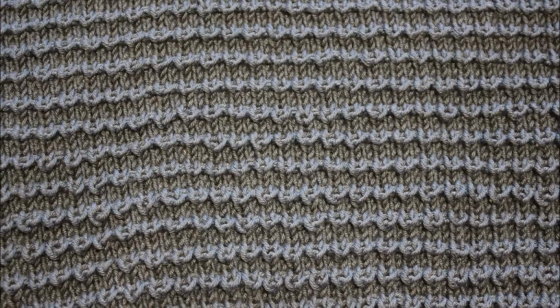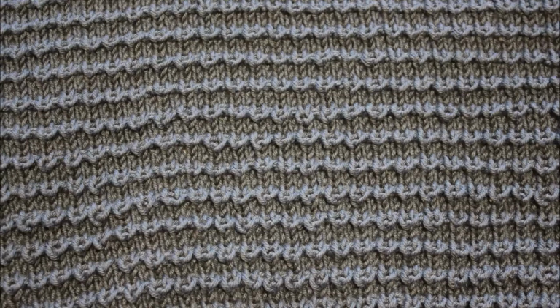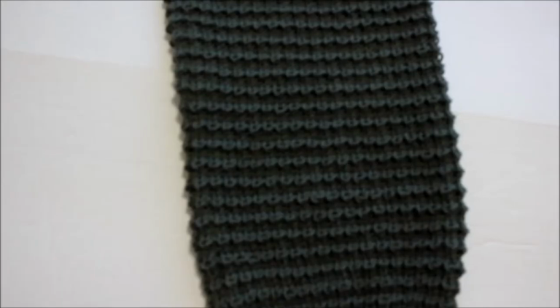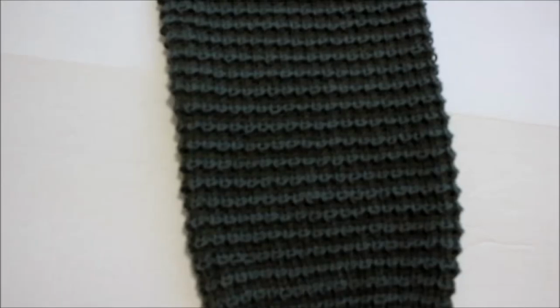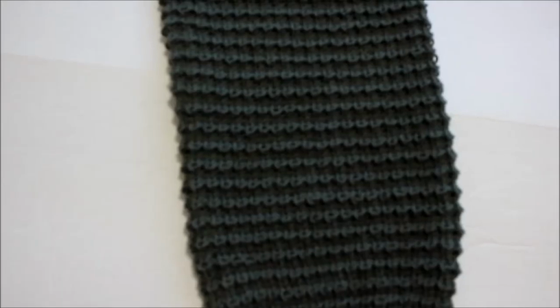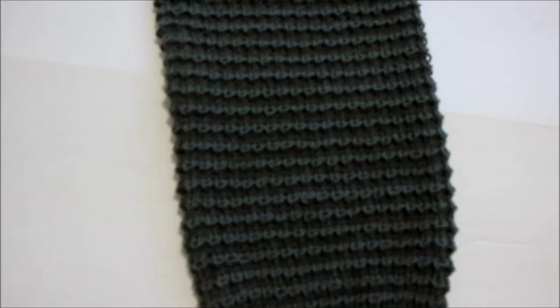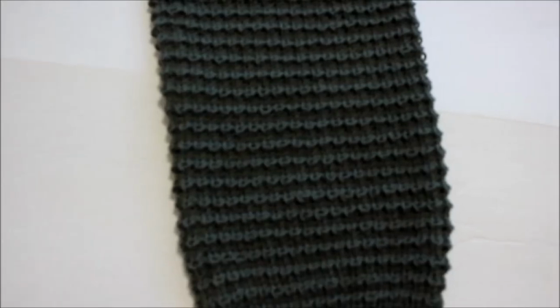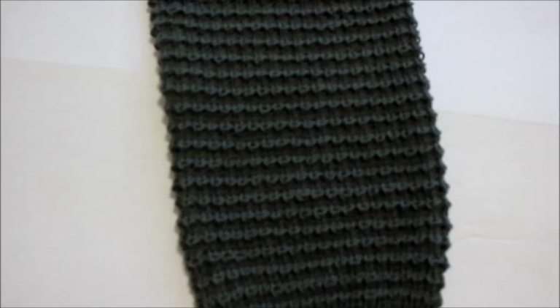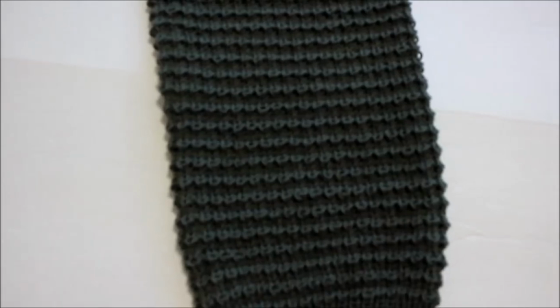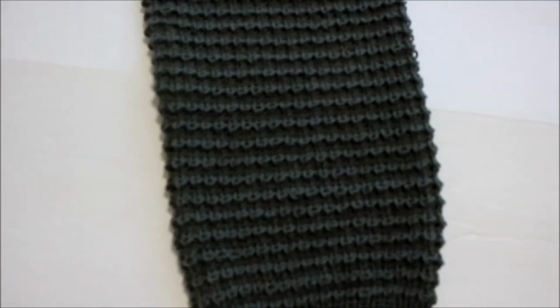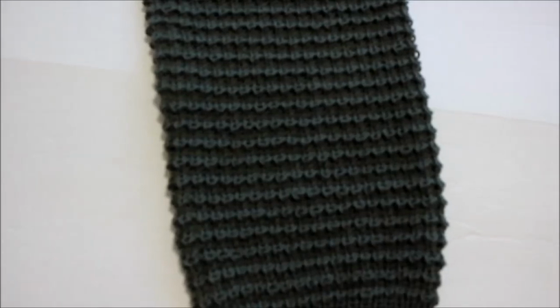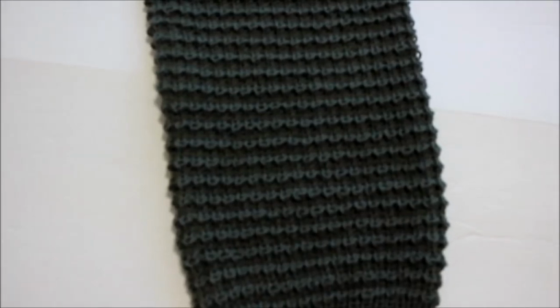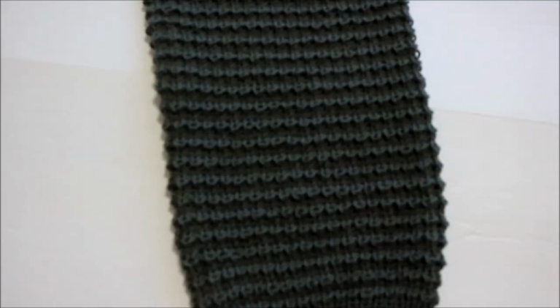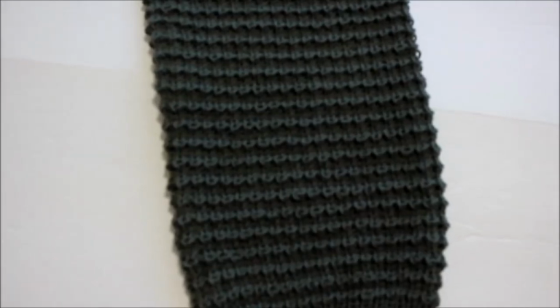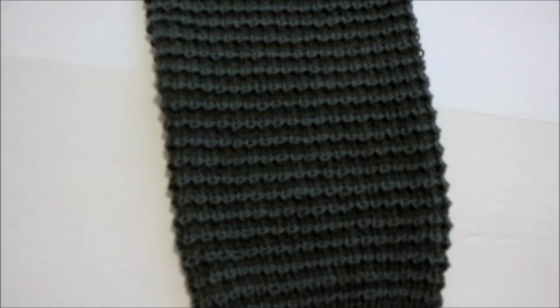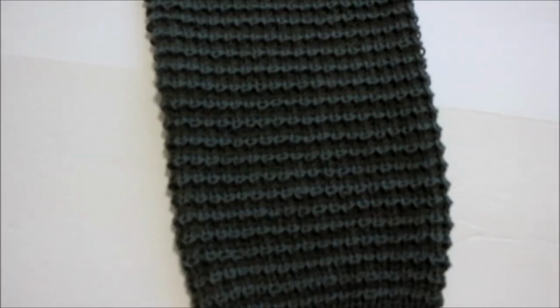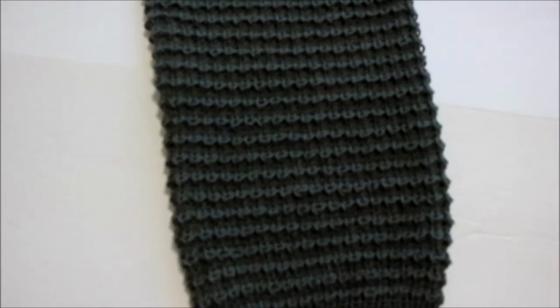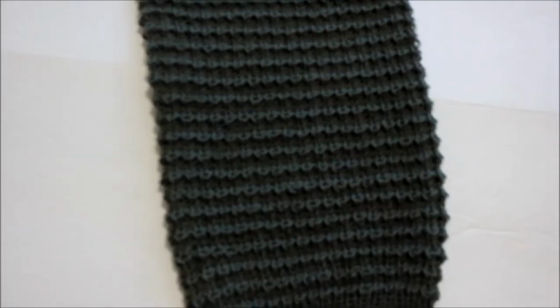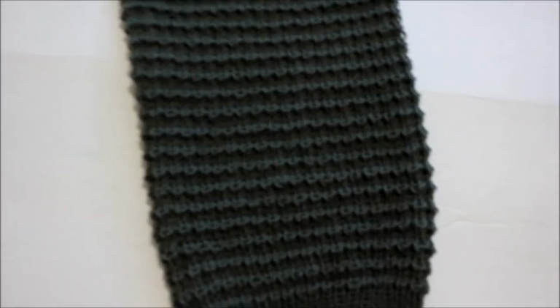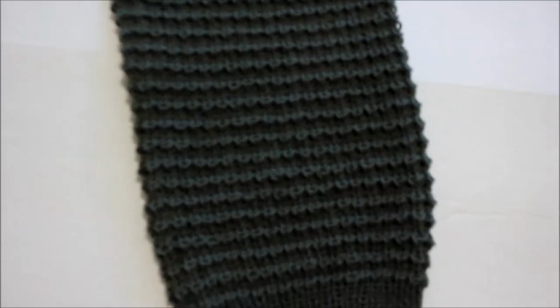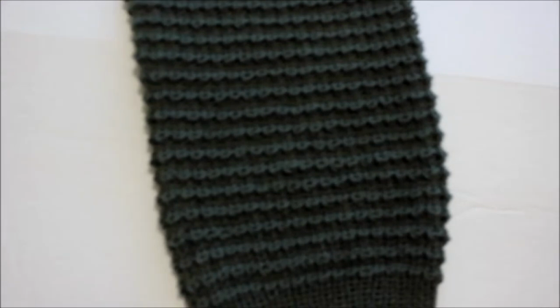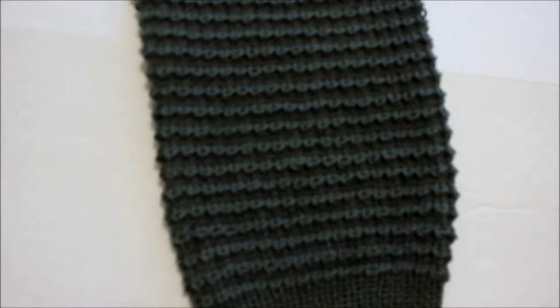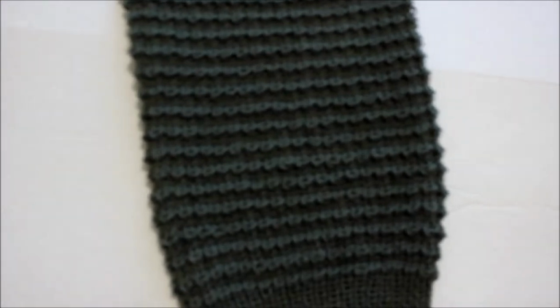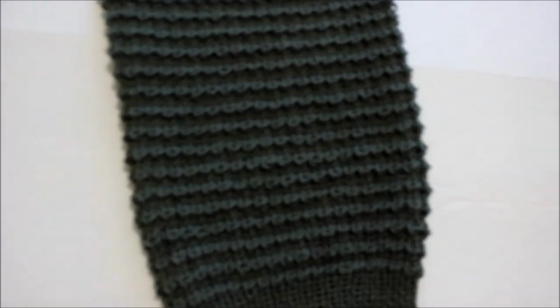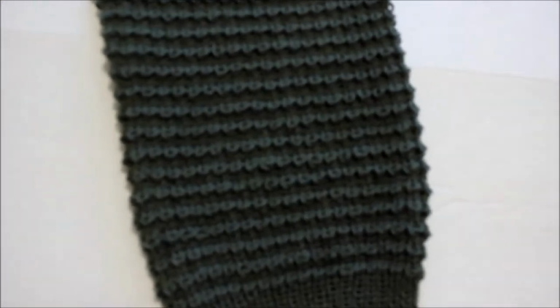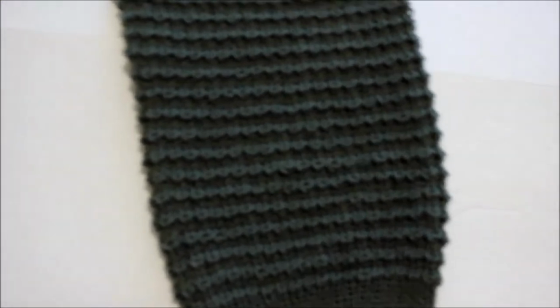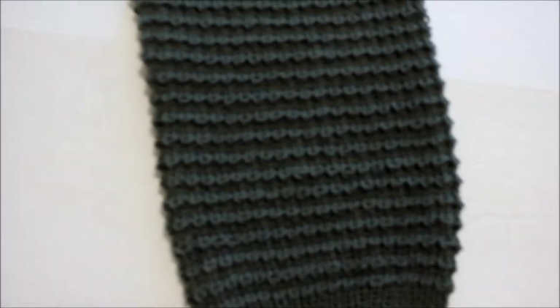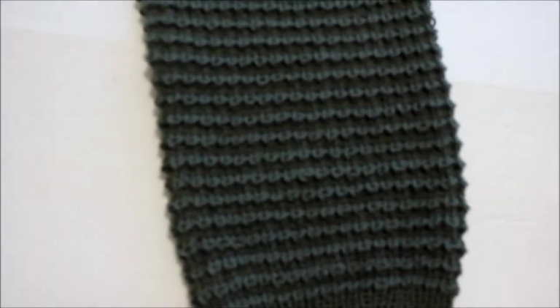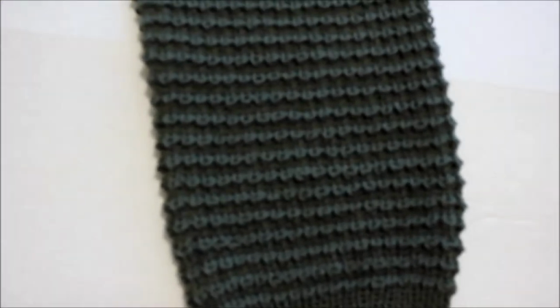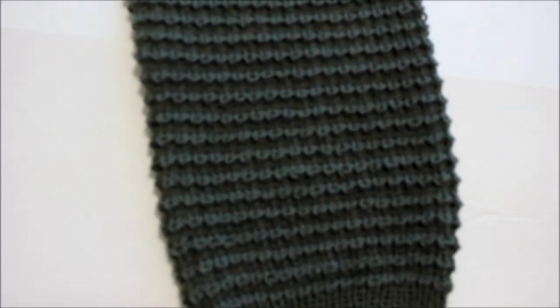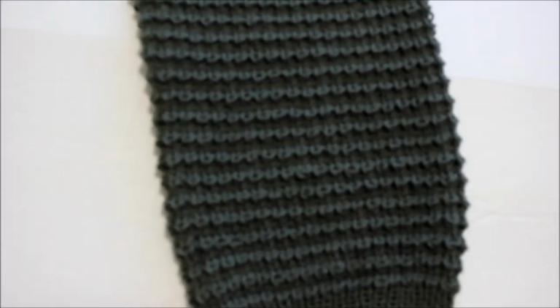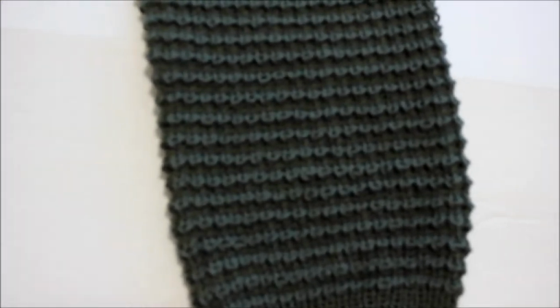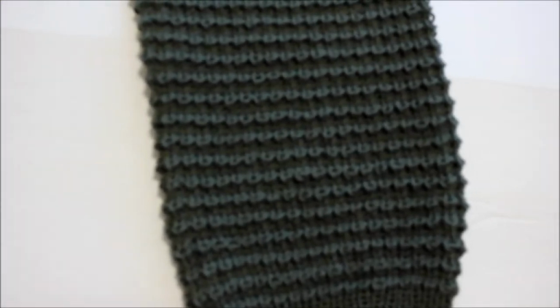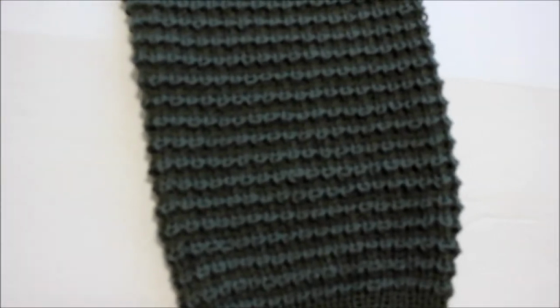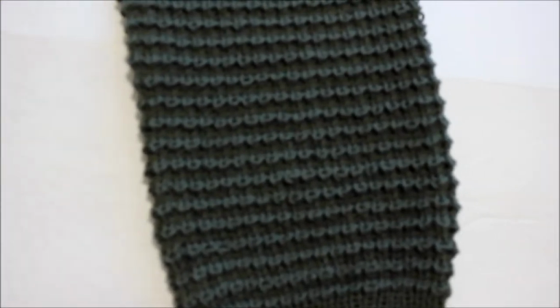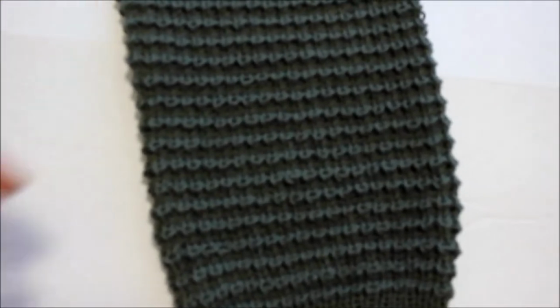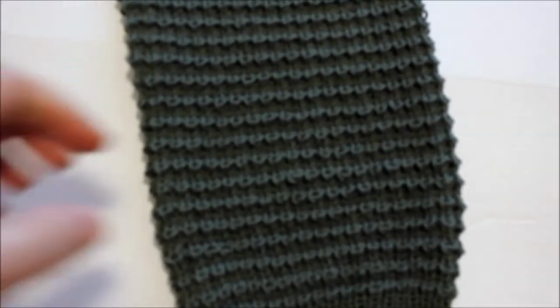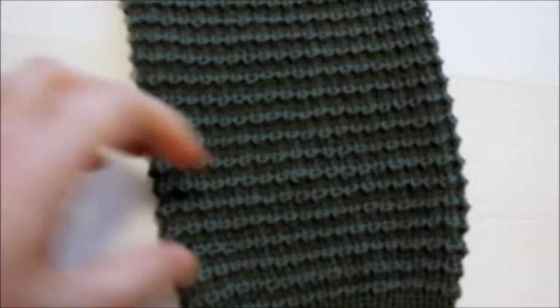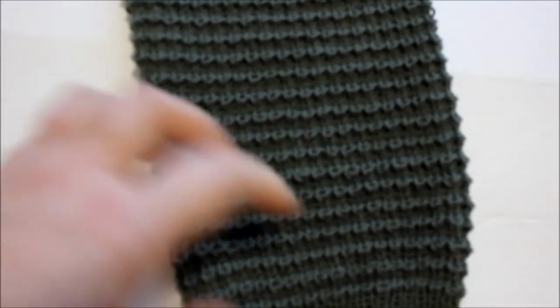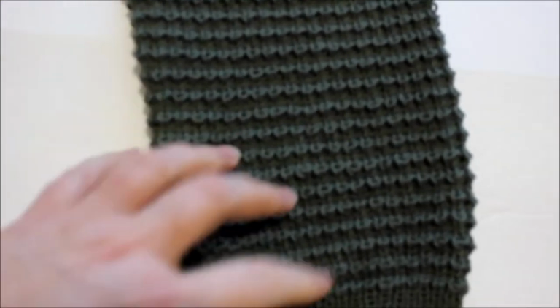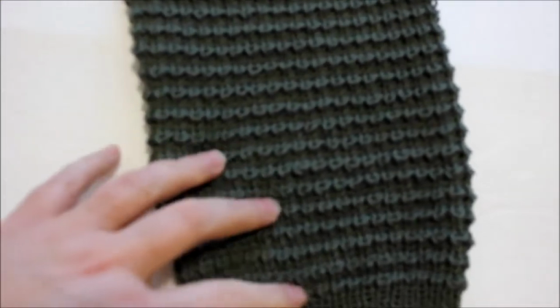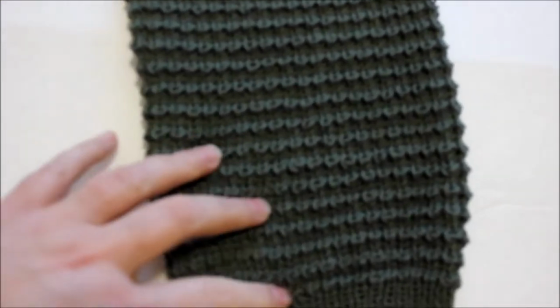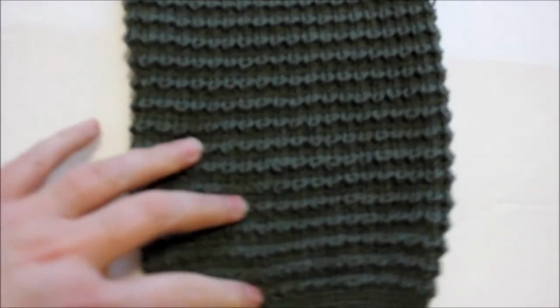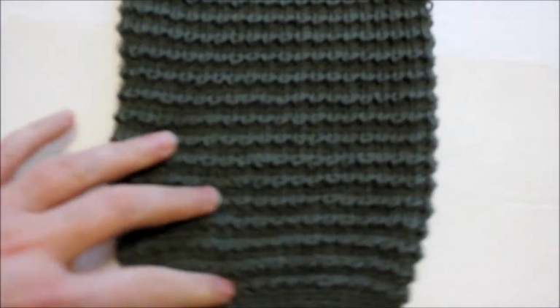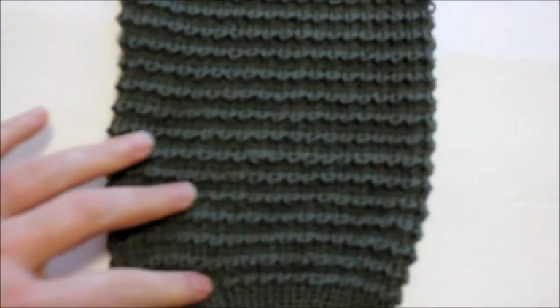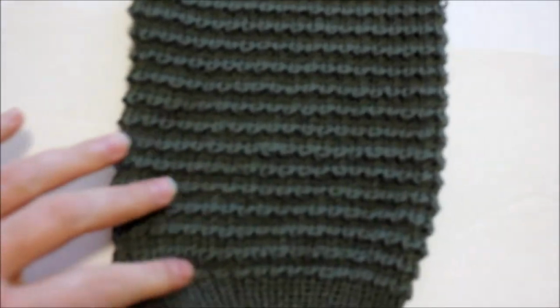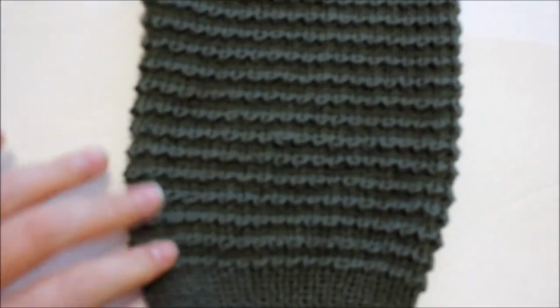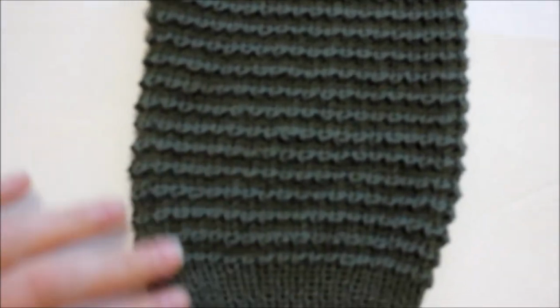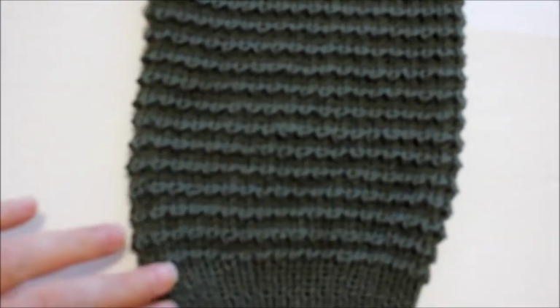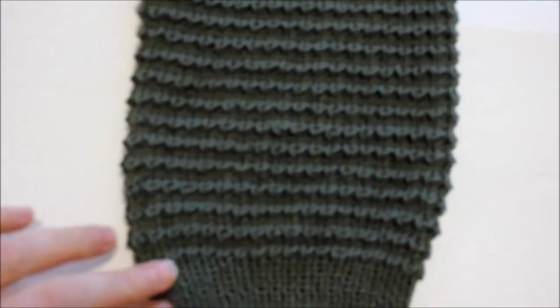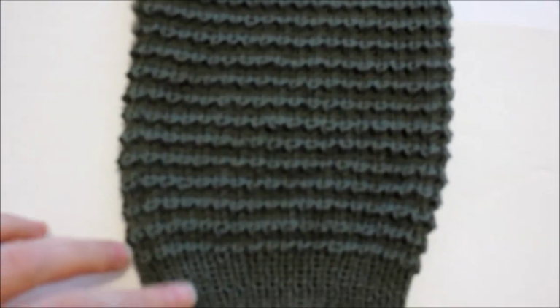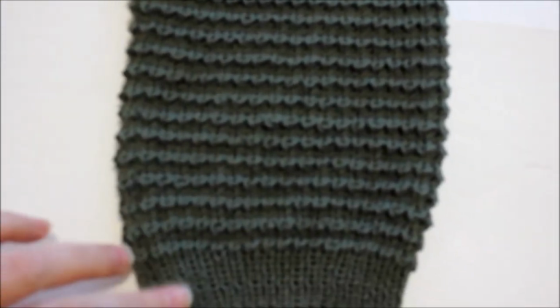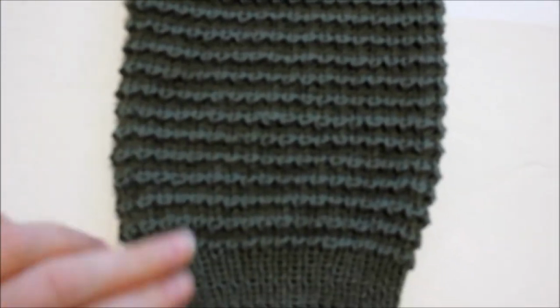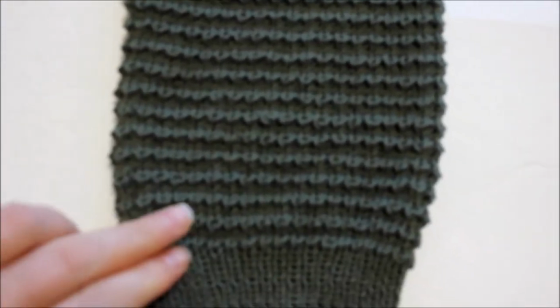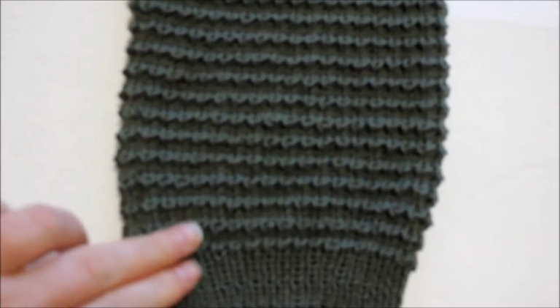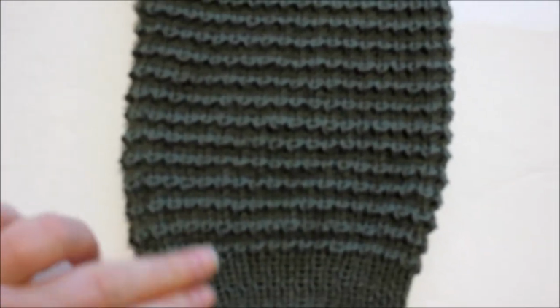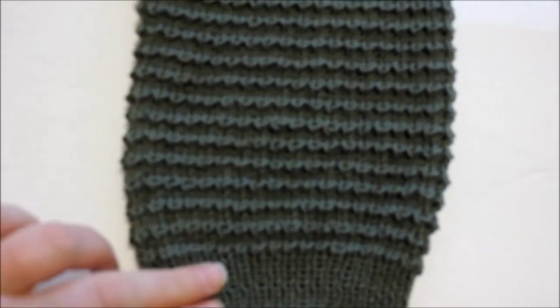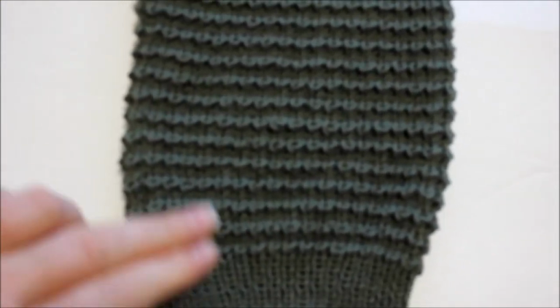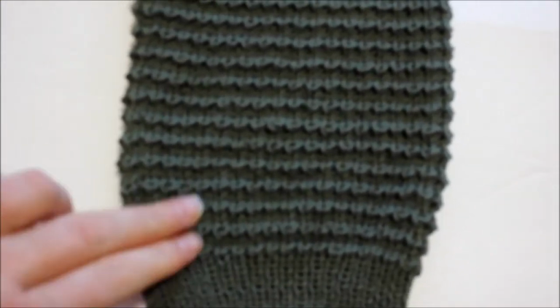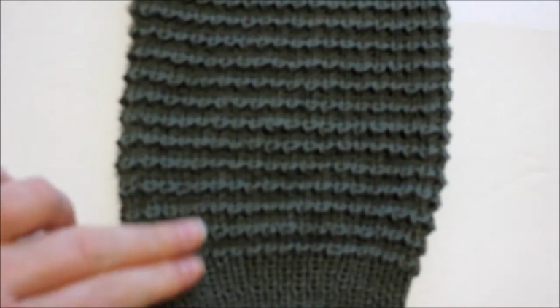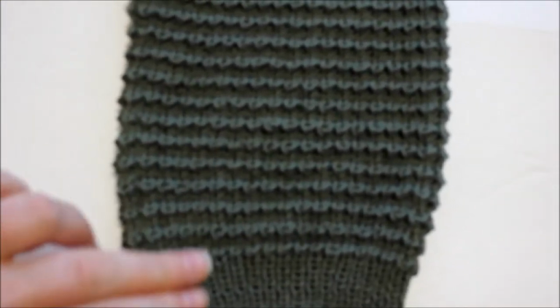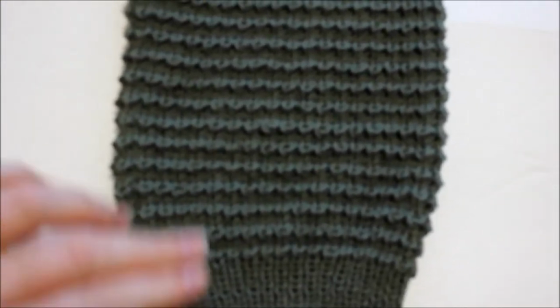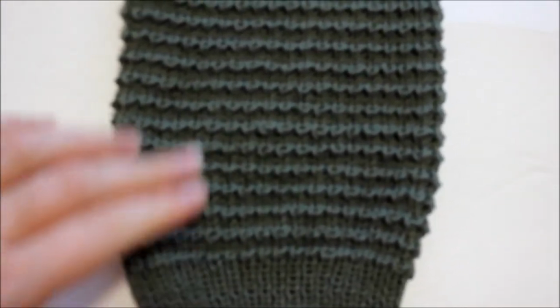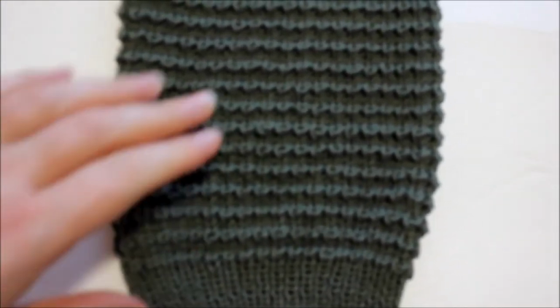Hi, this is Frida. Welcome to my channel. Today I will be demonstrating how to knit this lovely stitch.